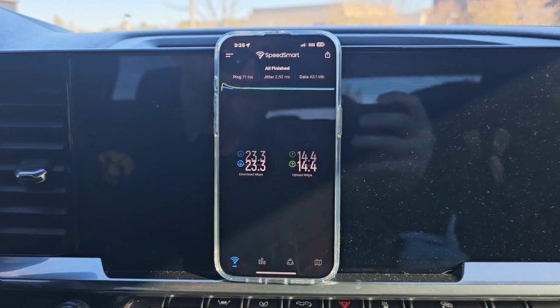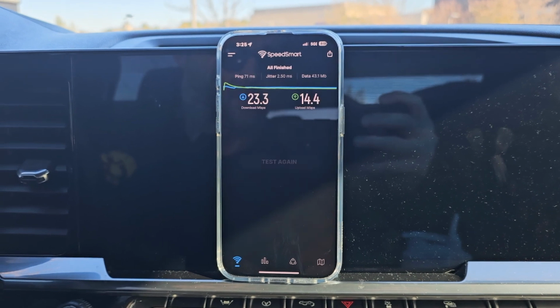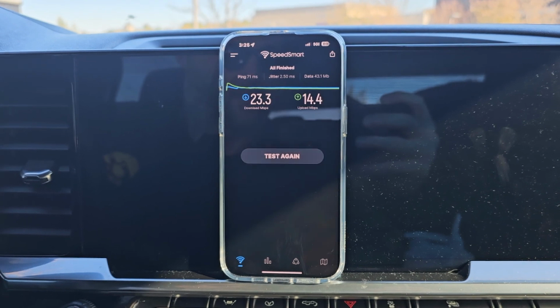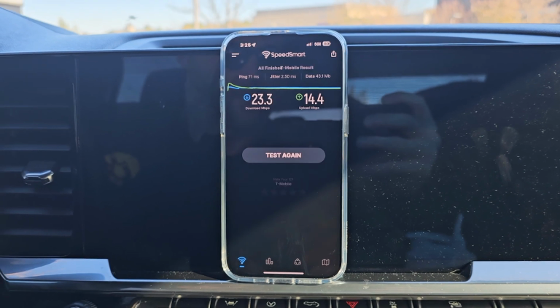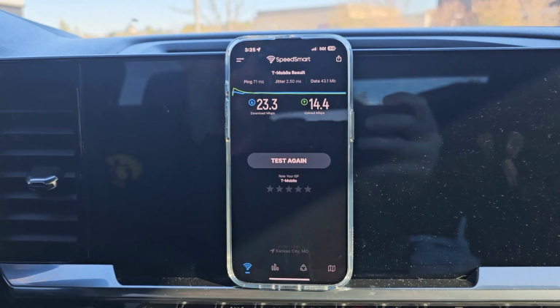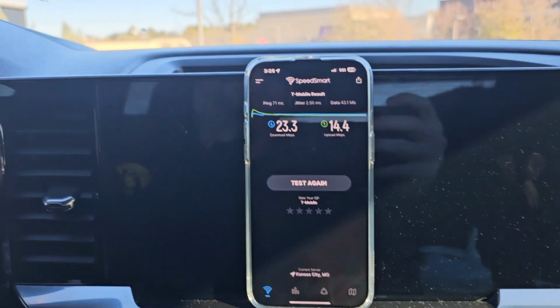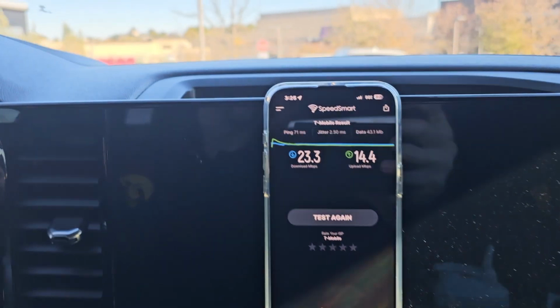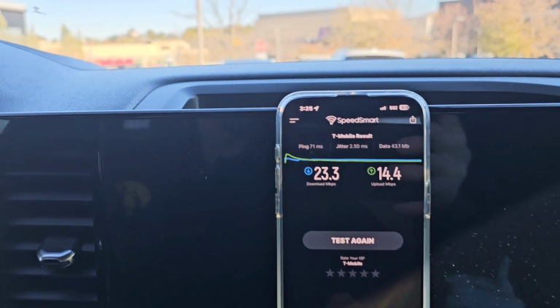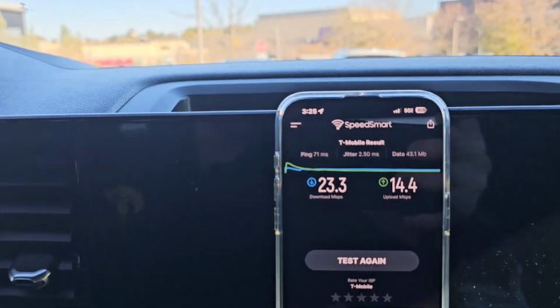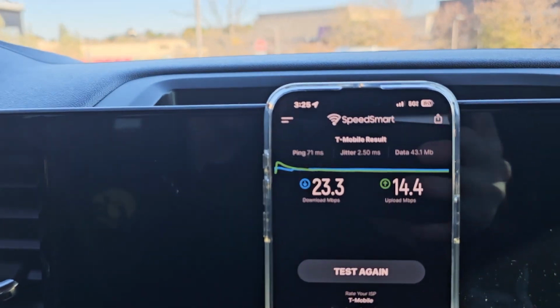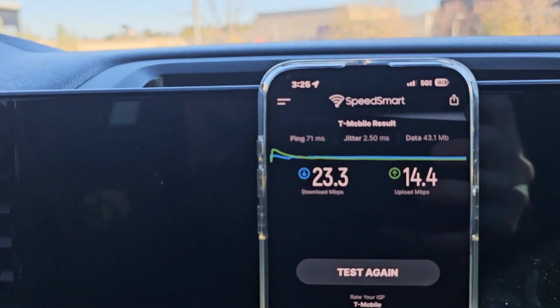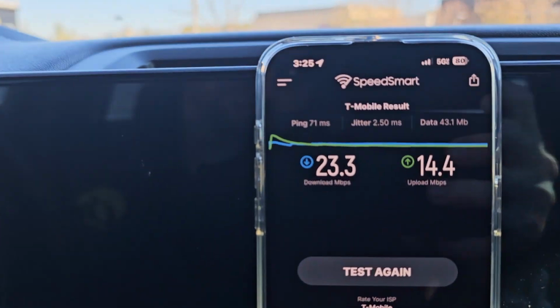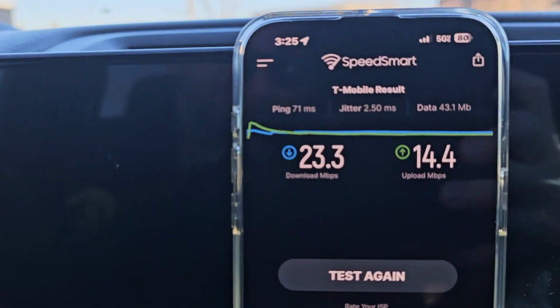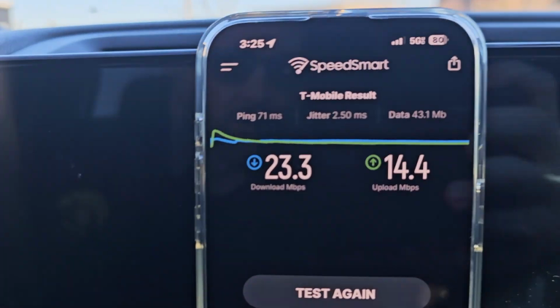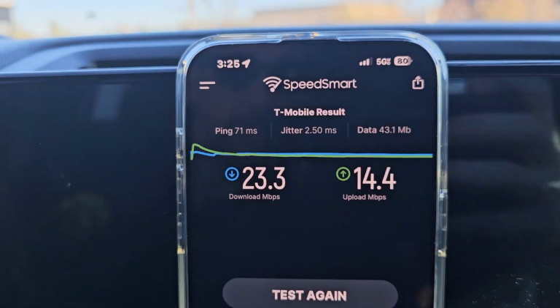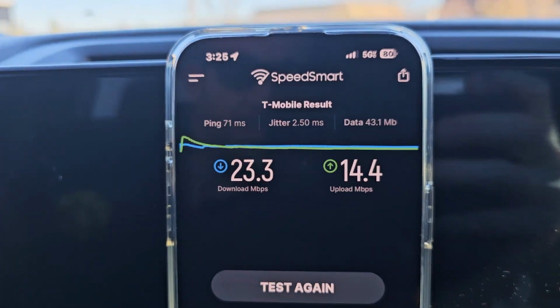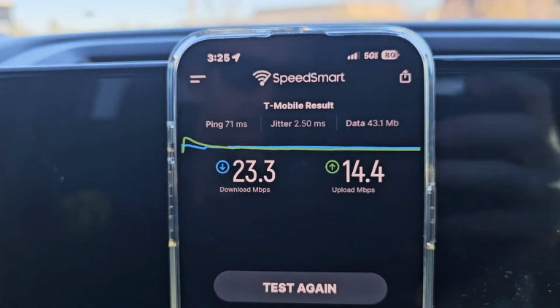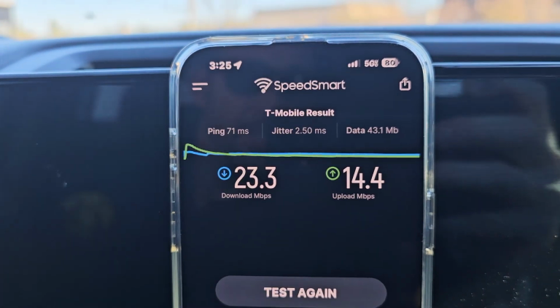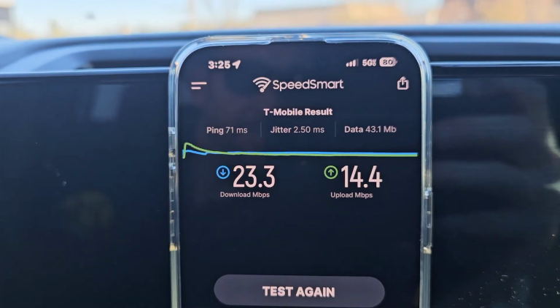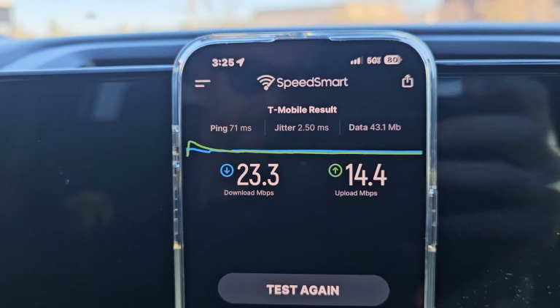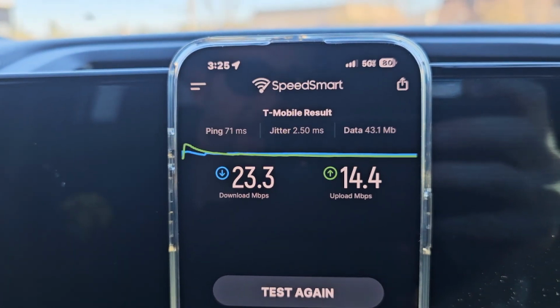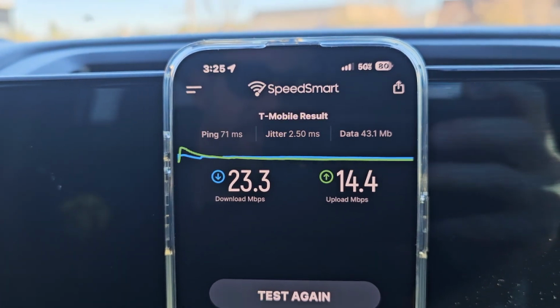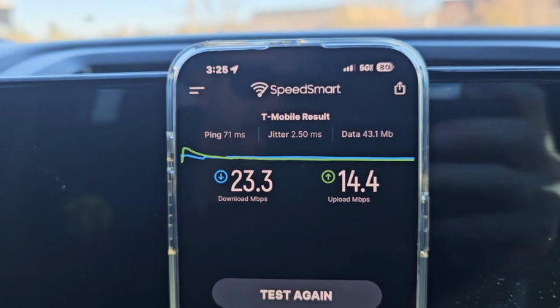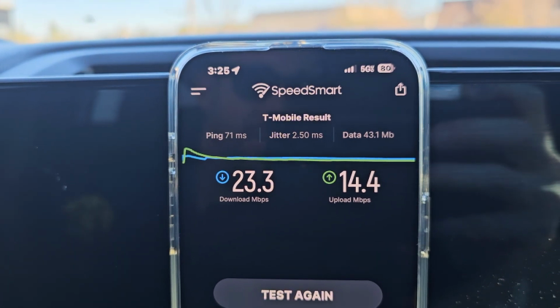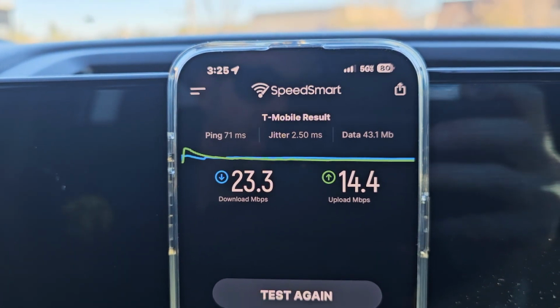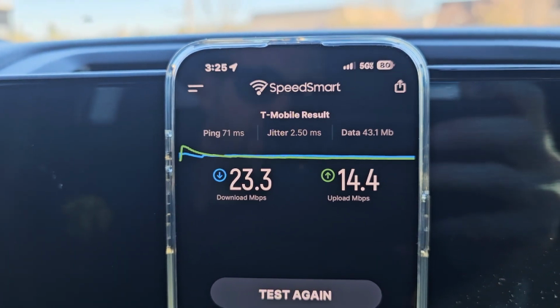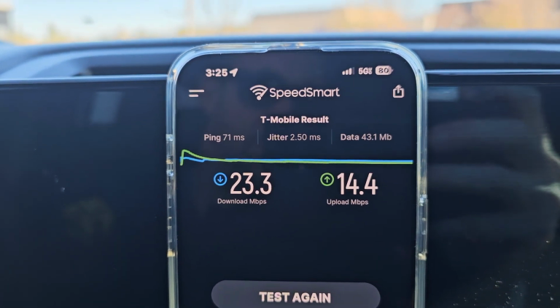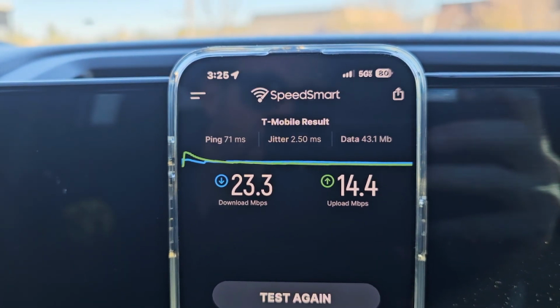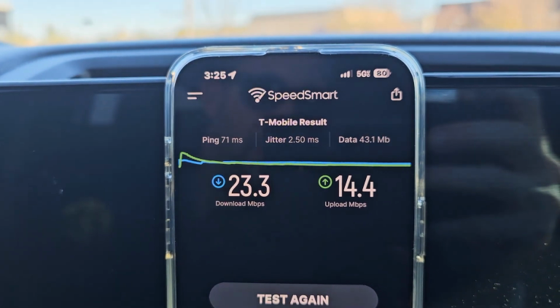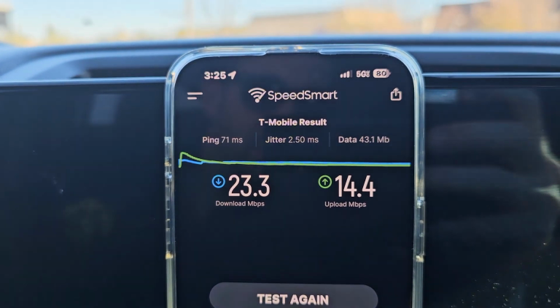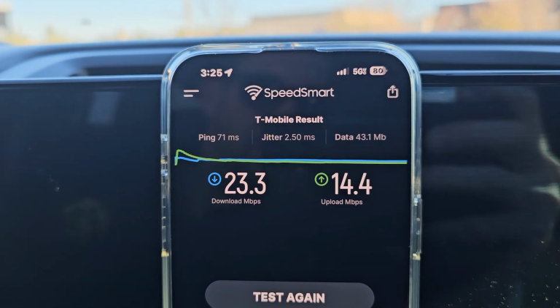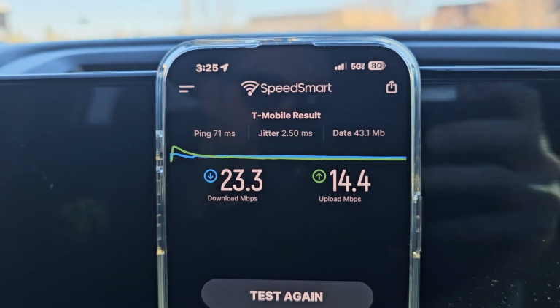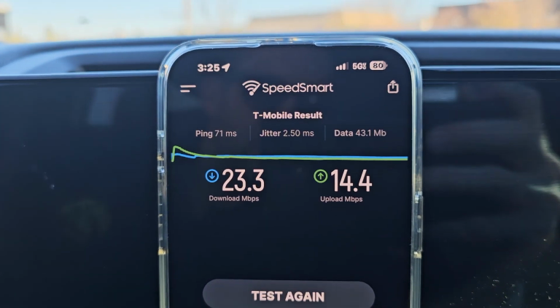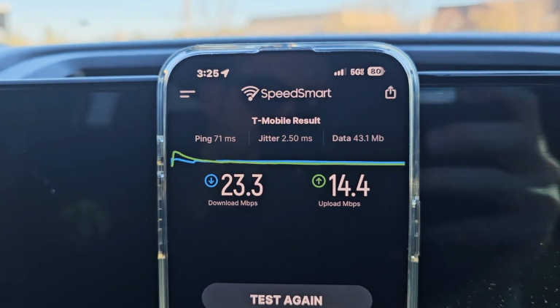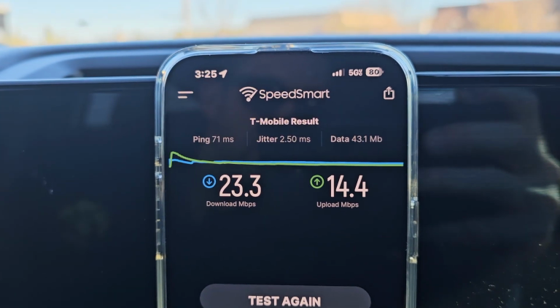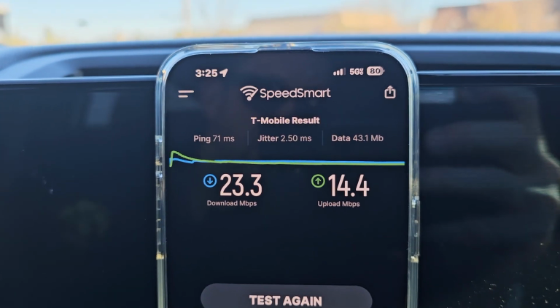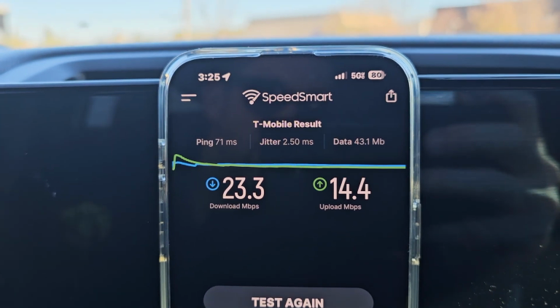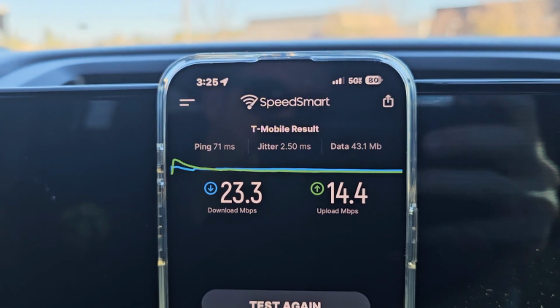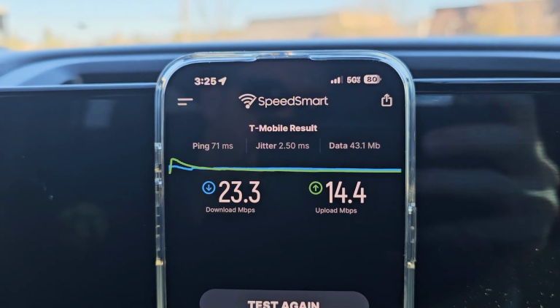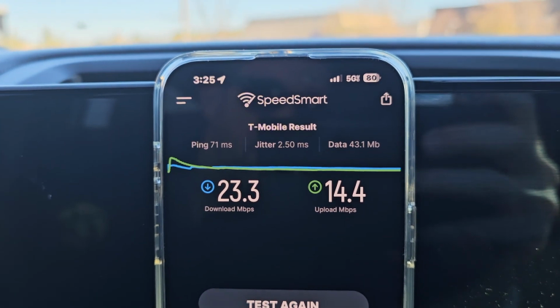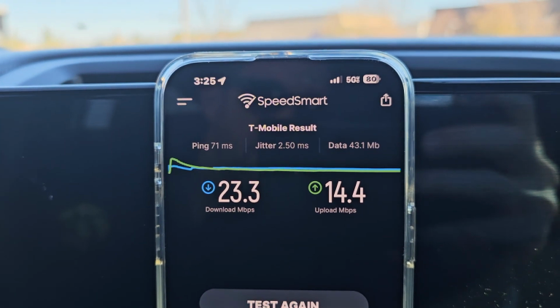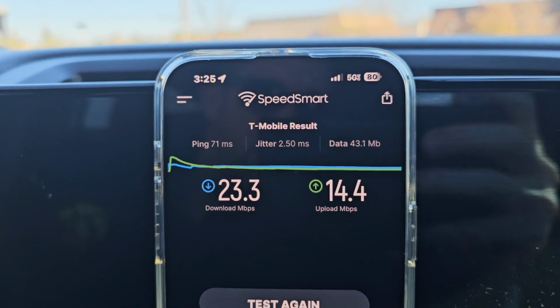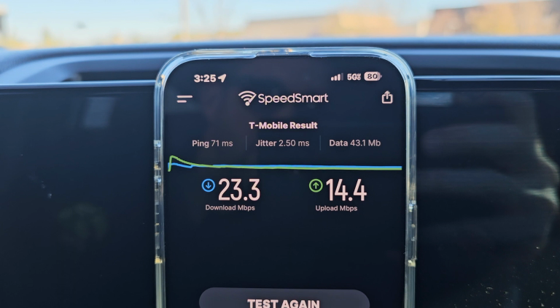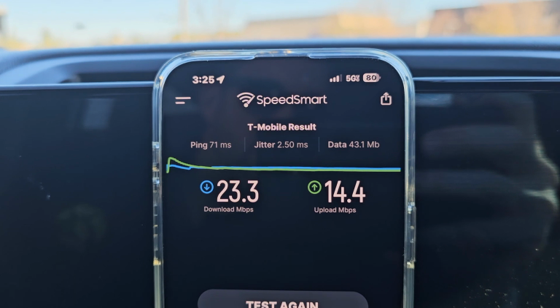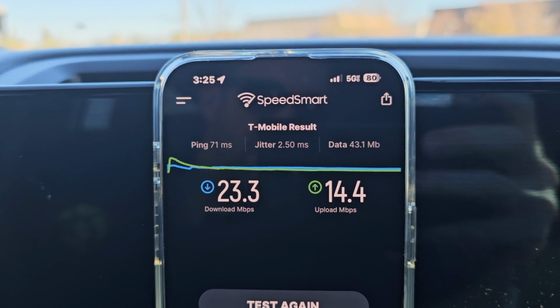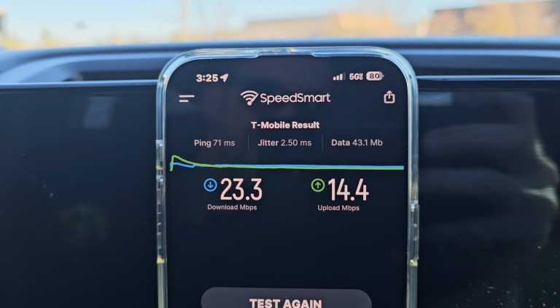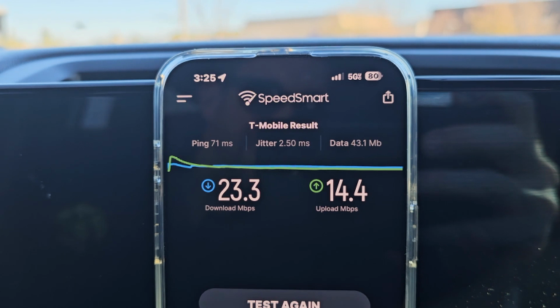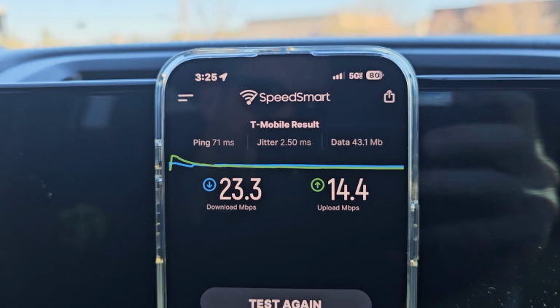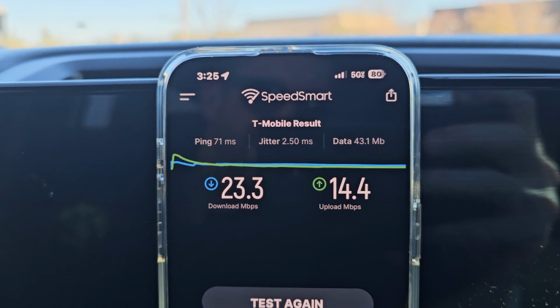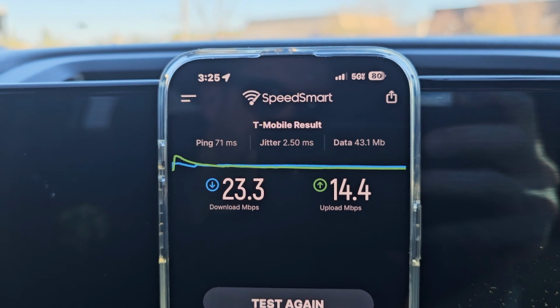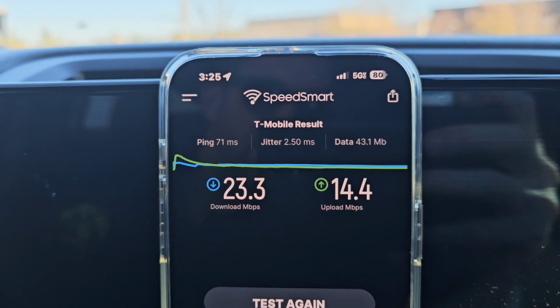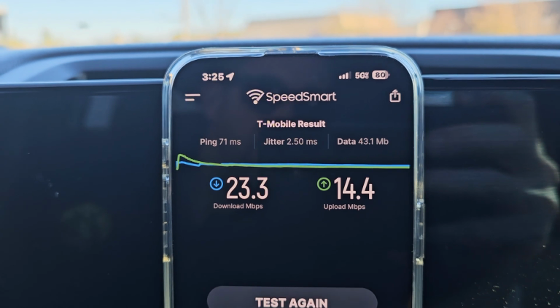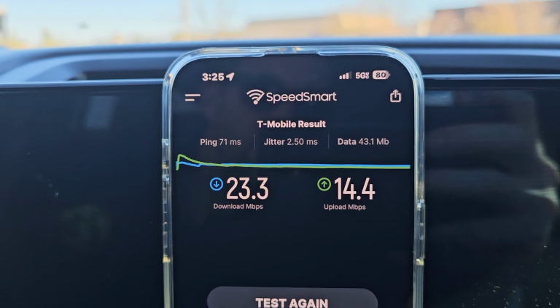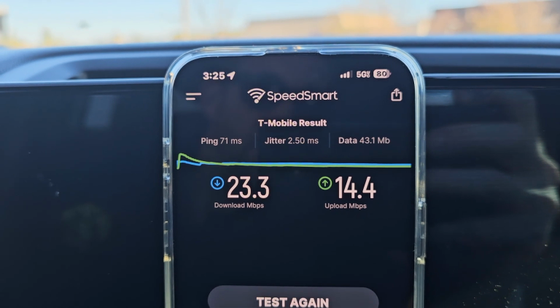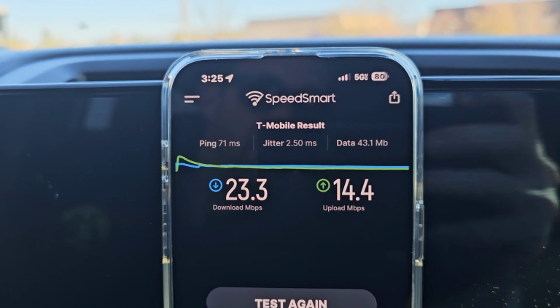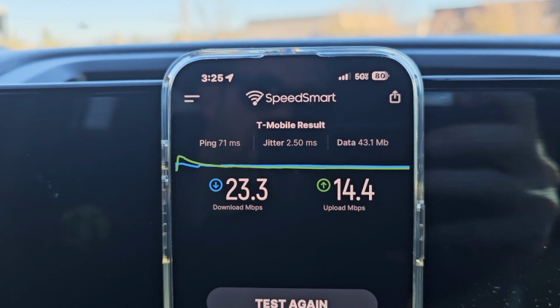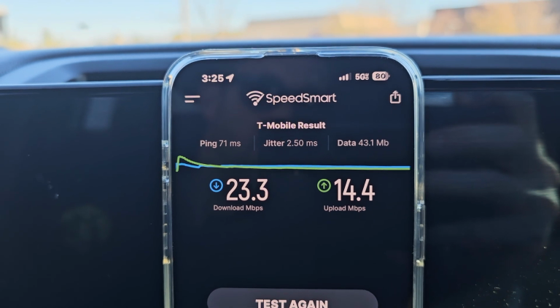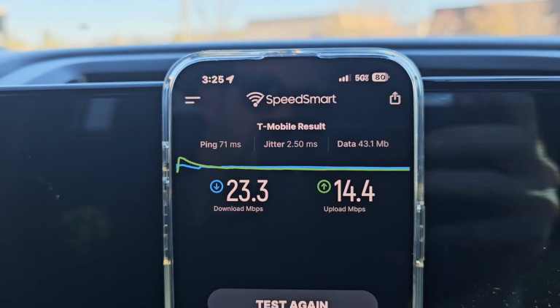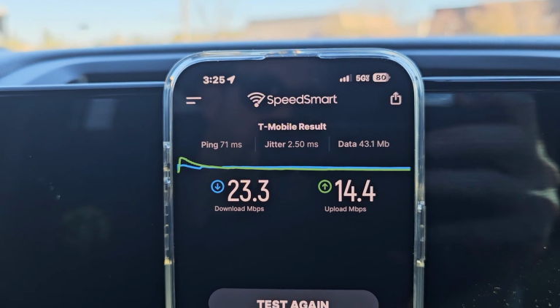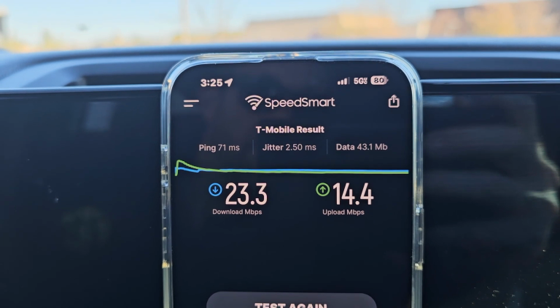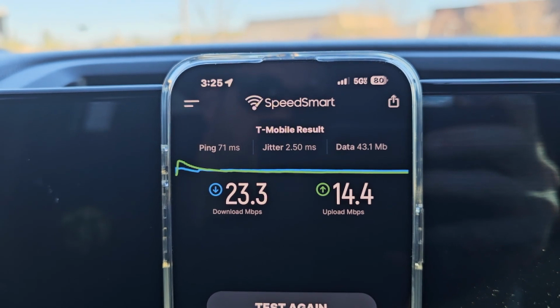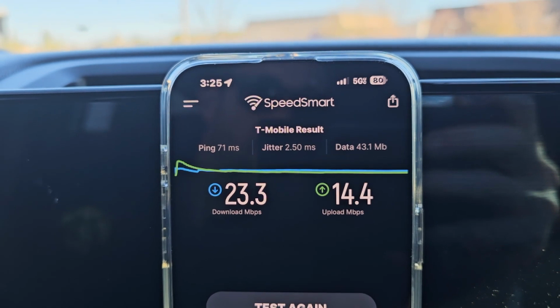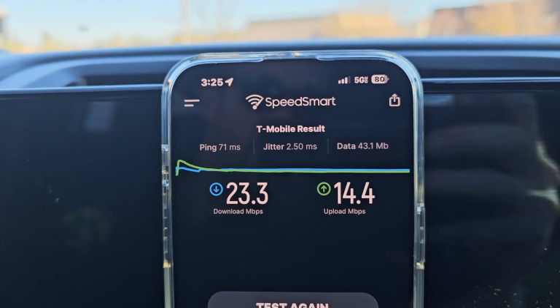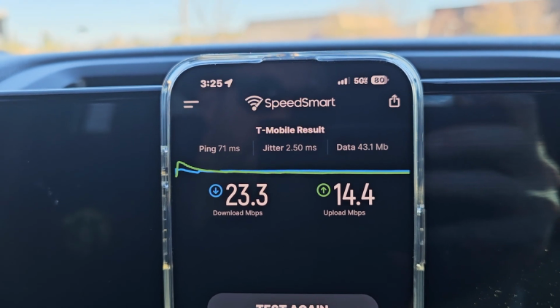All right, T-Mobile 5G Ultra Capacity coming in at 23.3 down, 14.4 up.